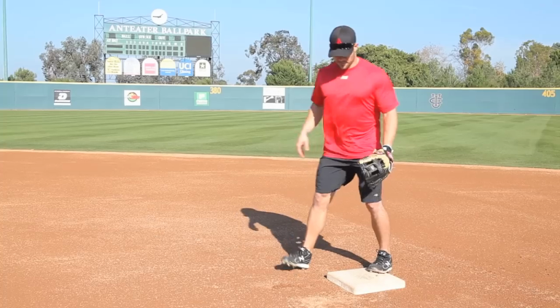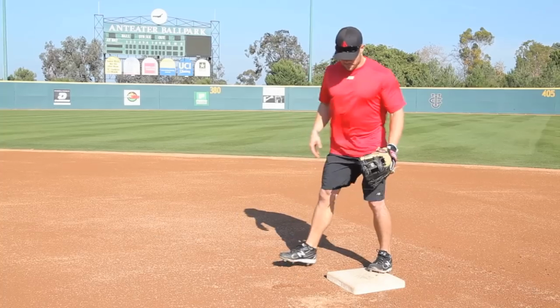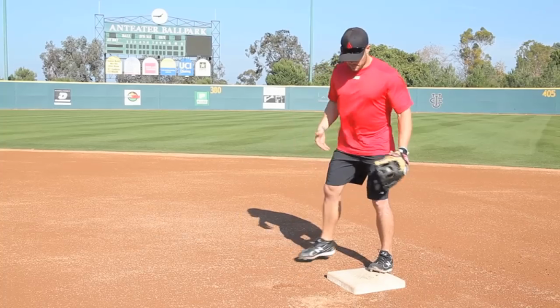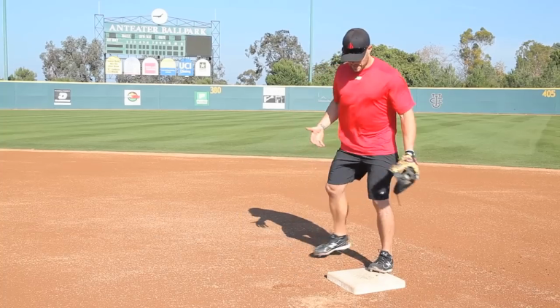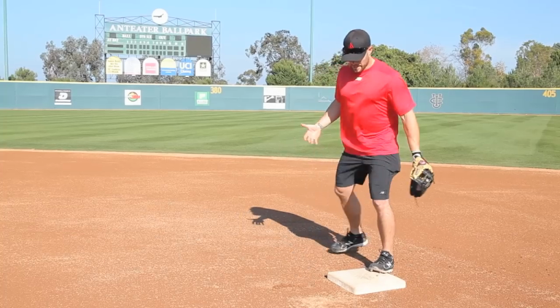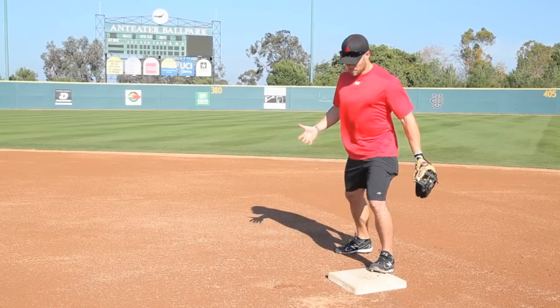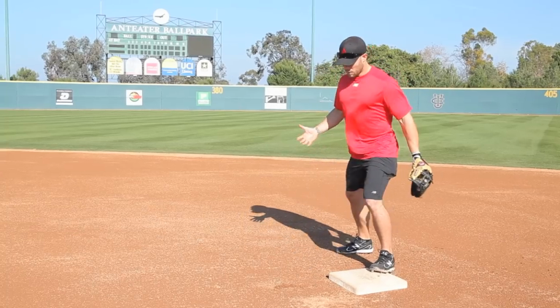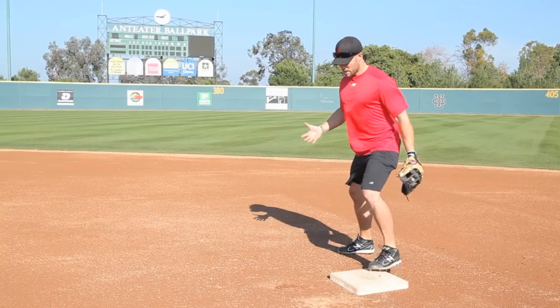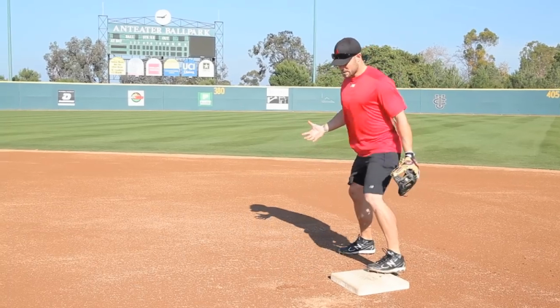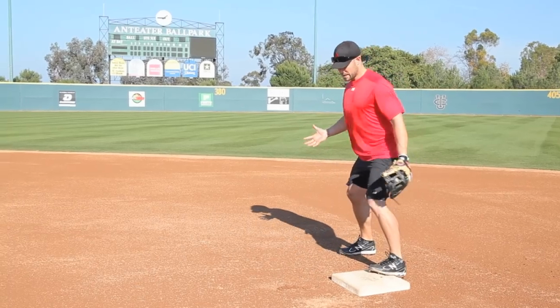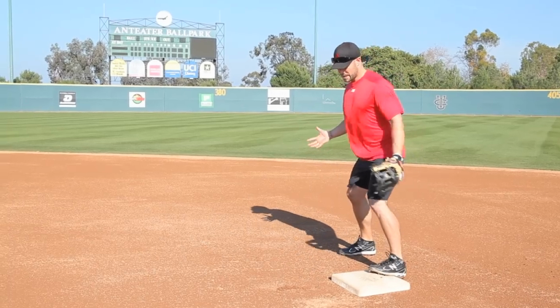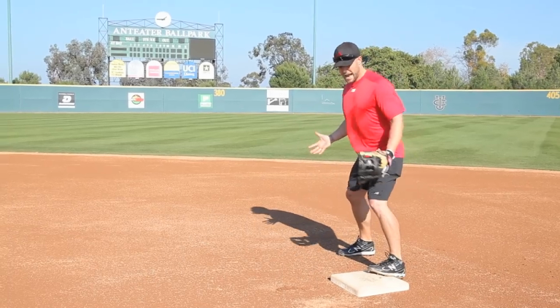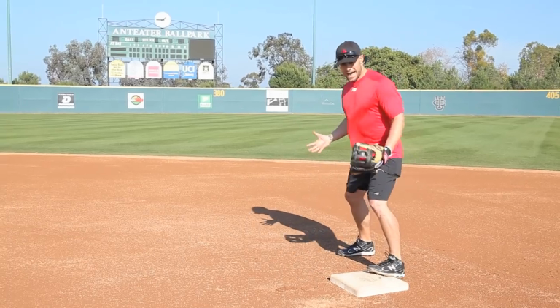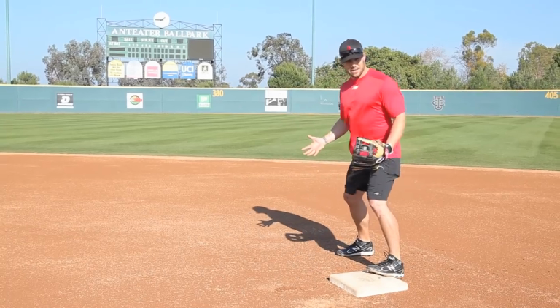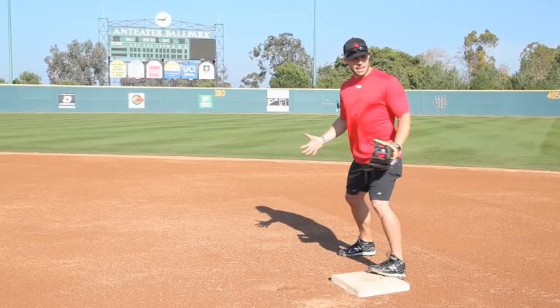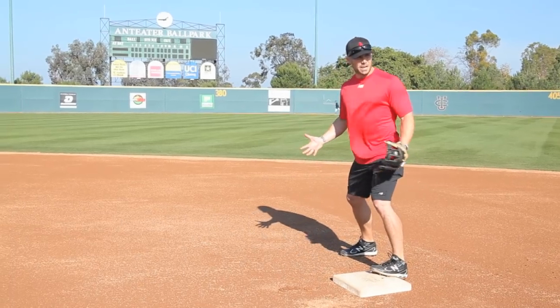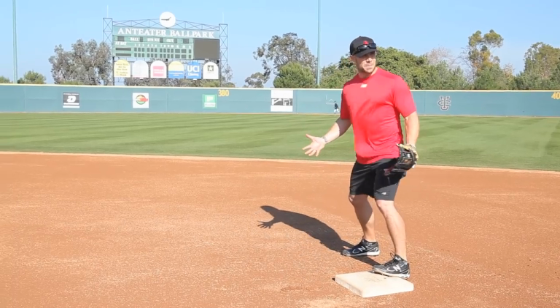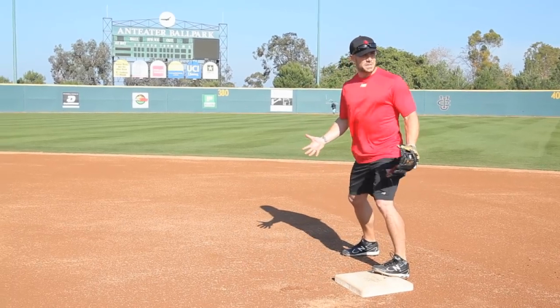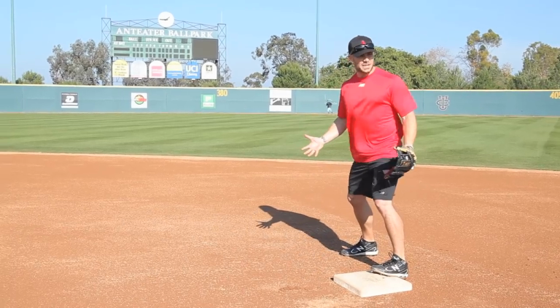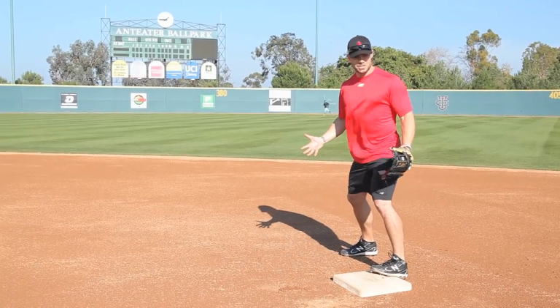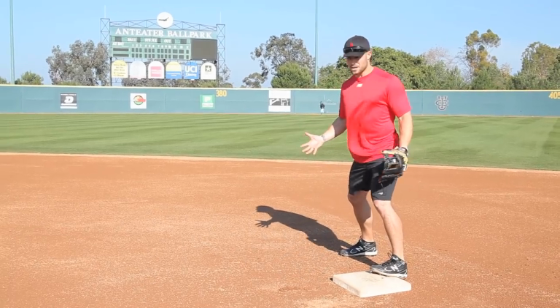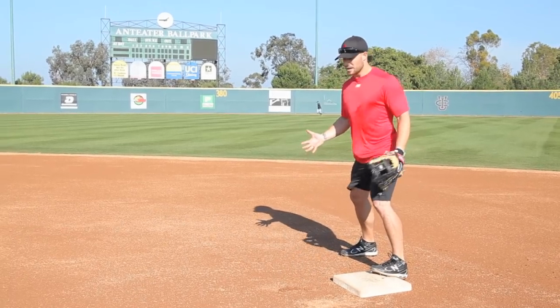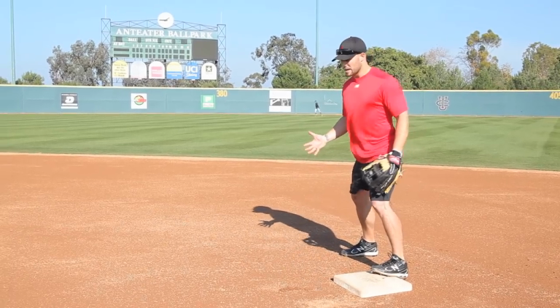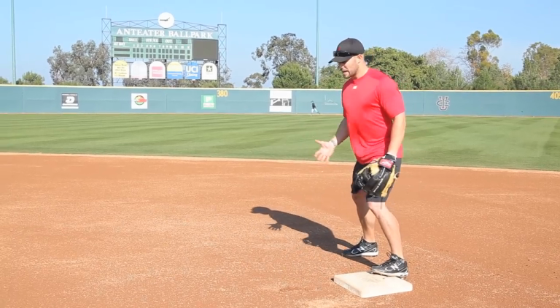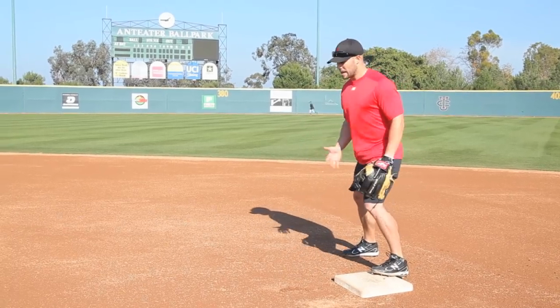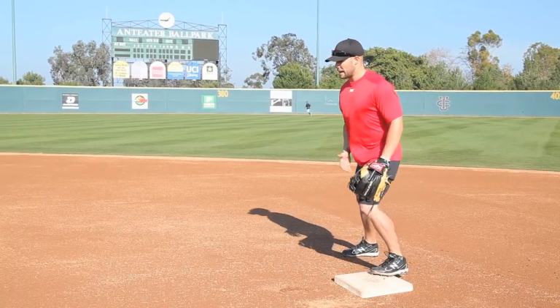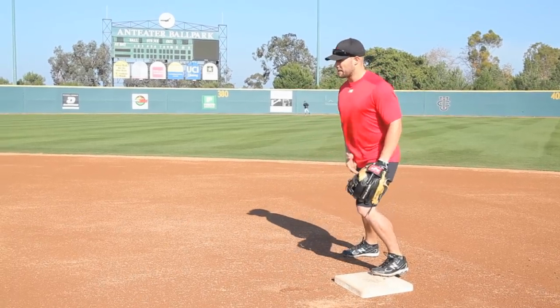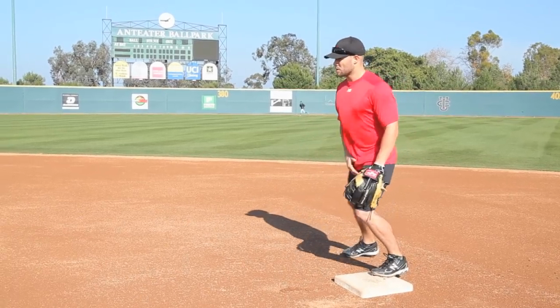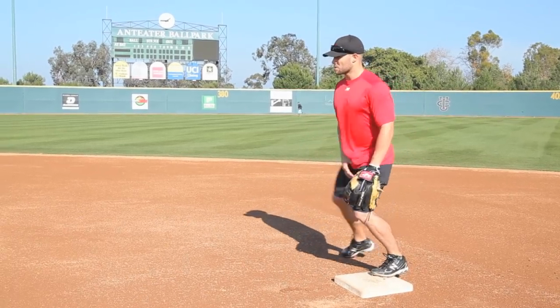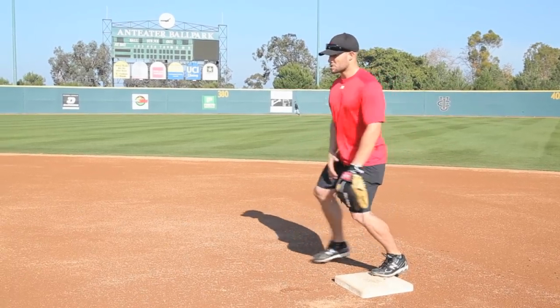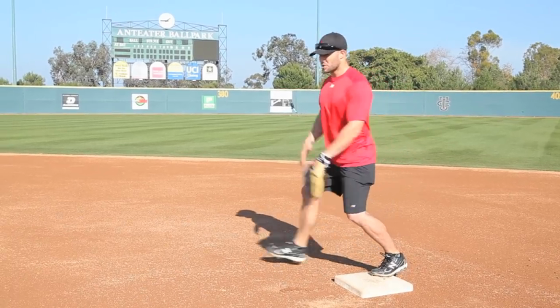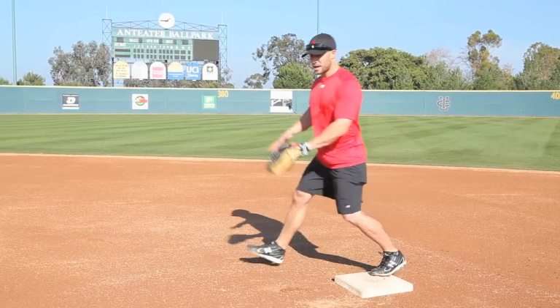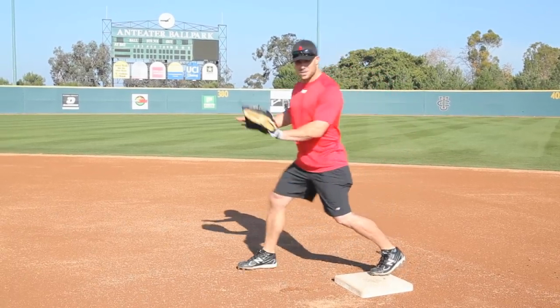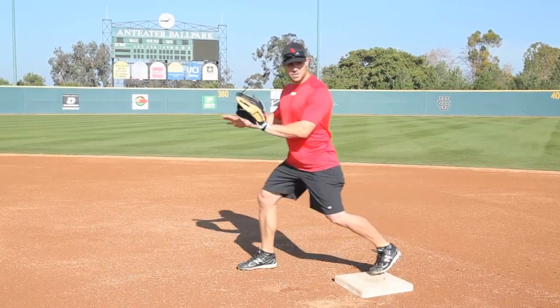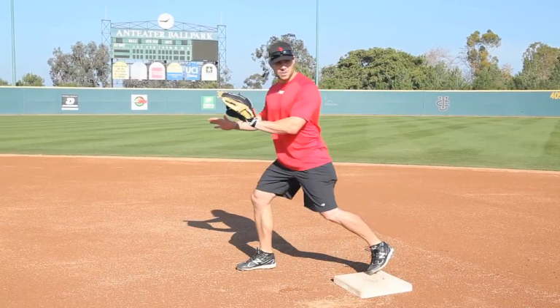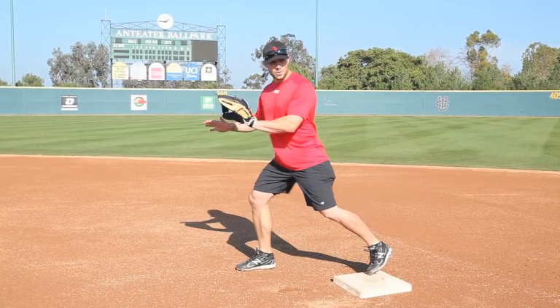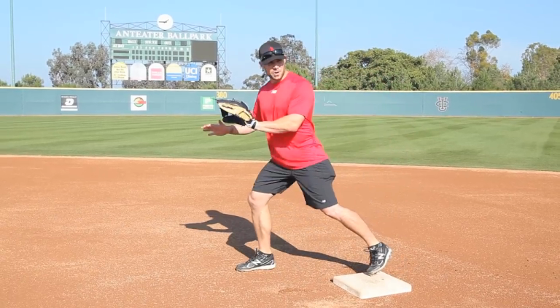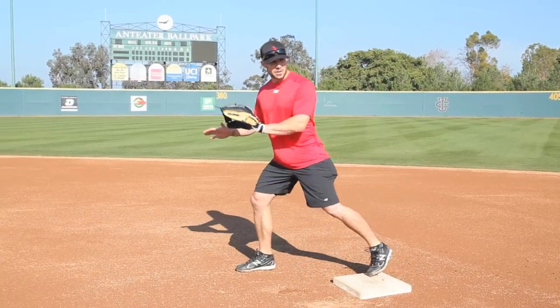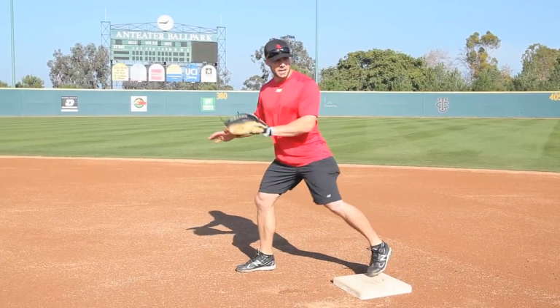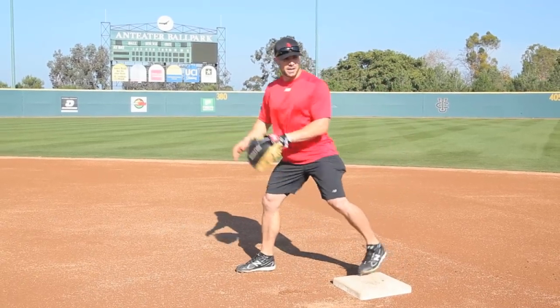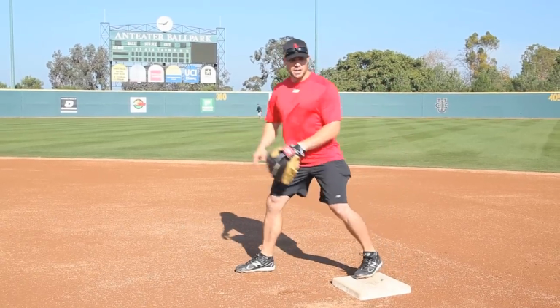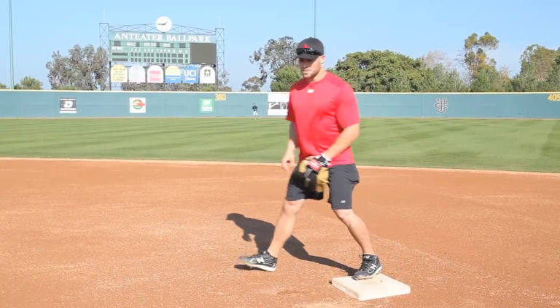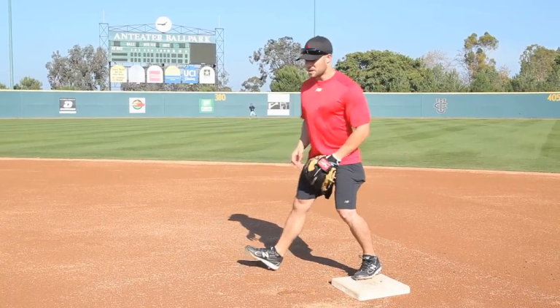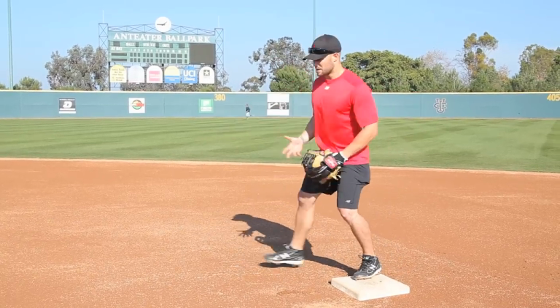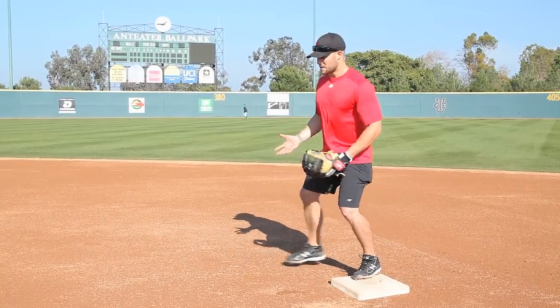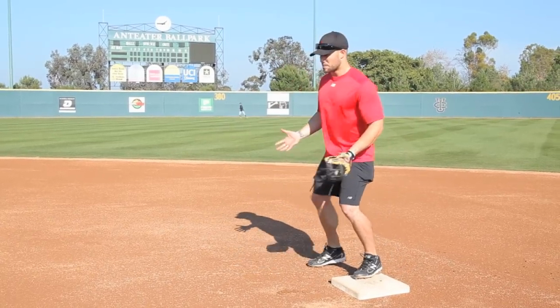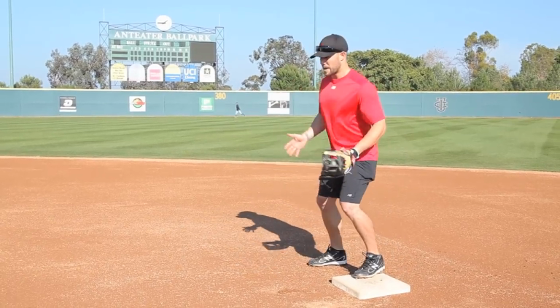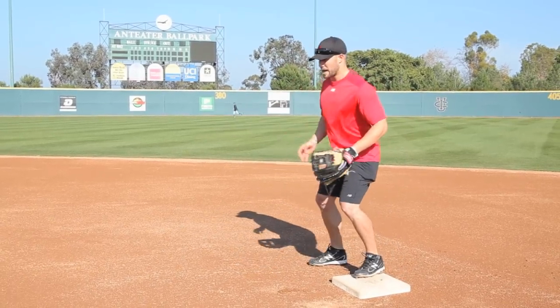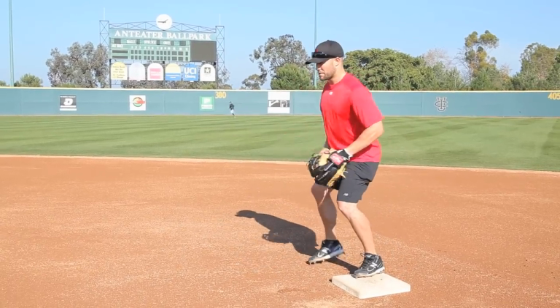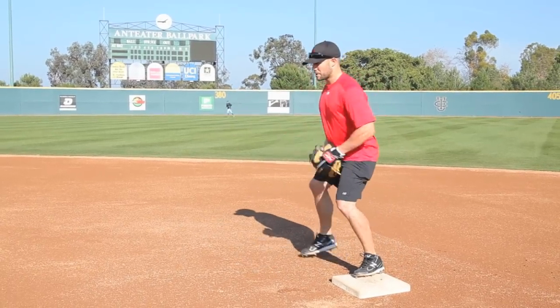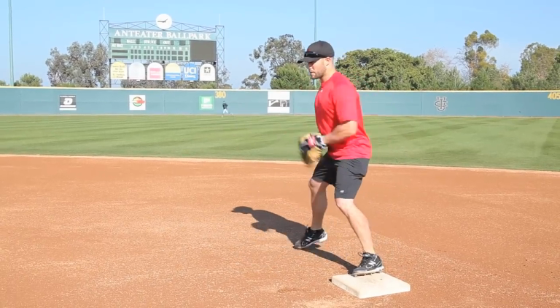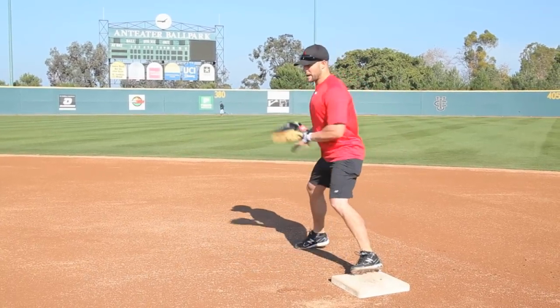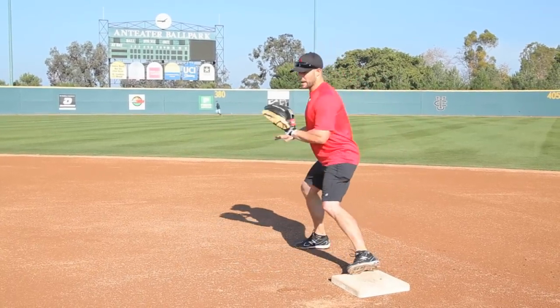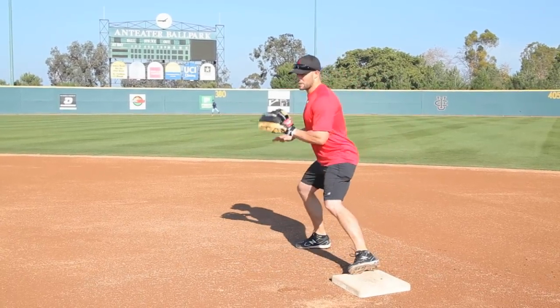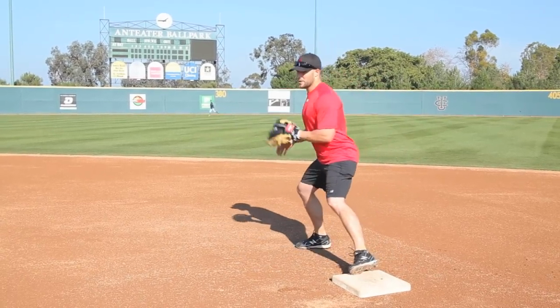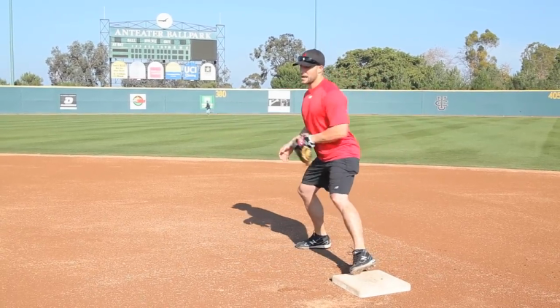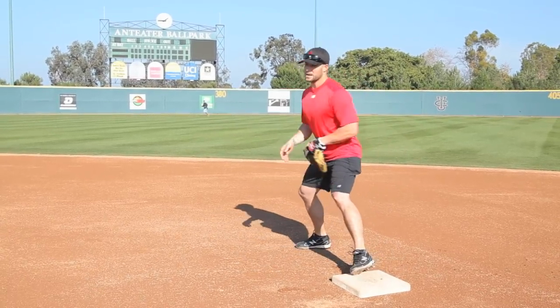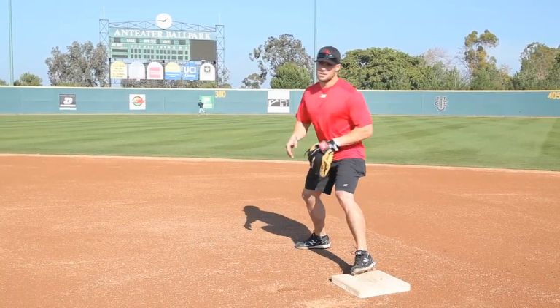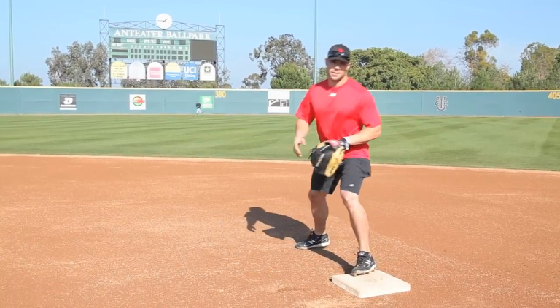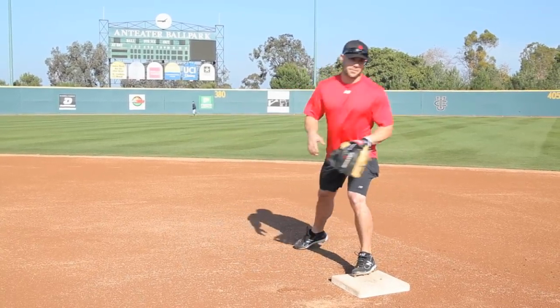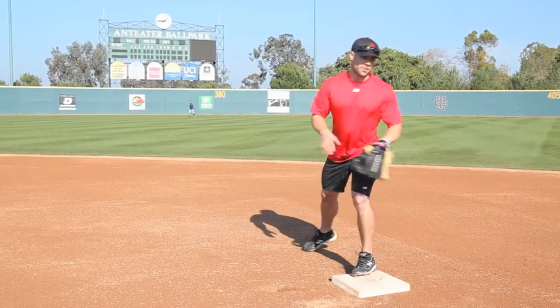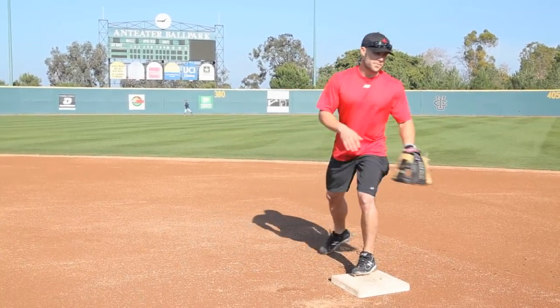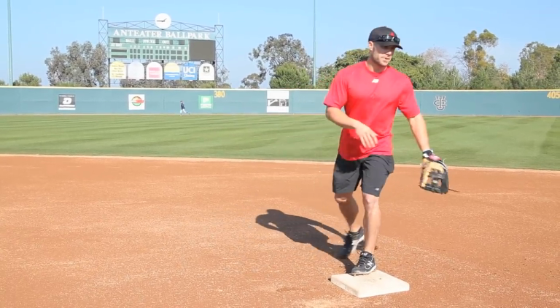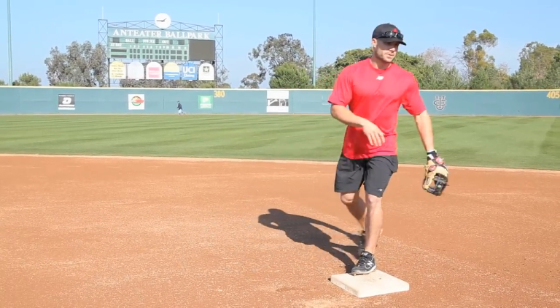For me, I'm always in an athletic position, and I don't stretch too early, because if it's a bad throw, I've got to react to the throw first.